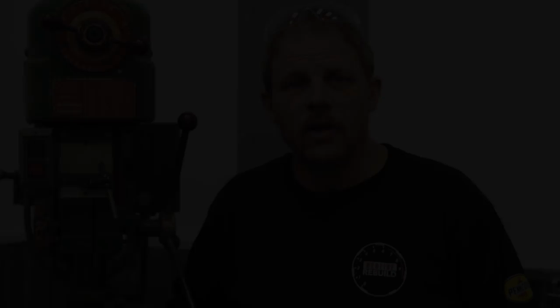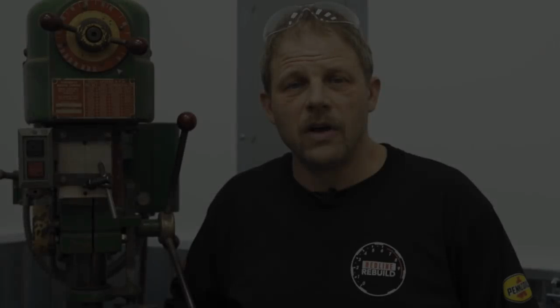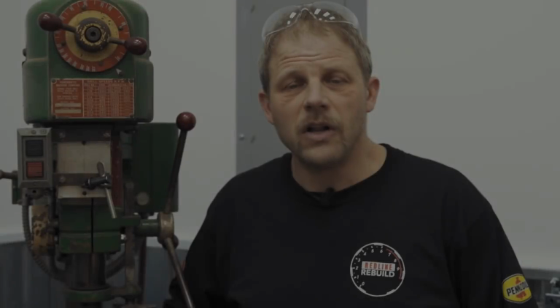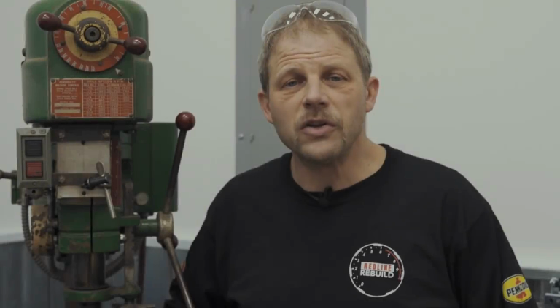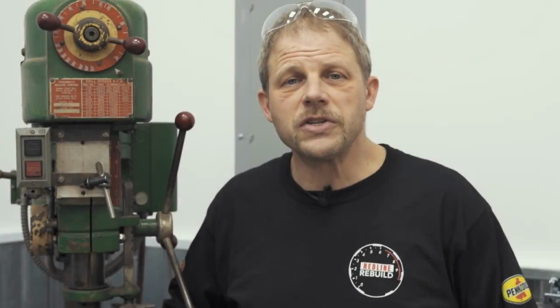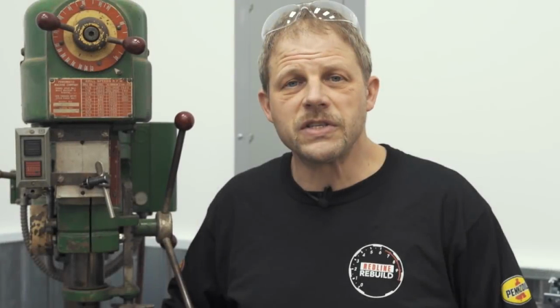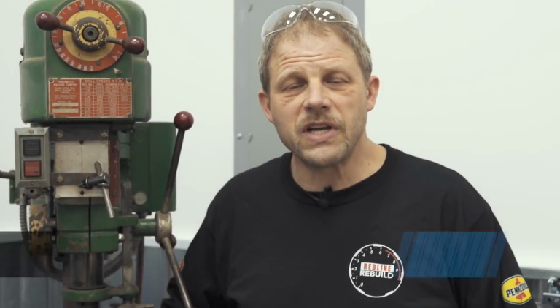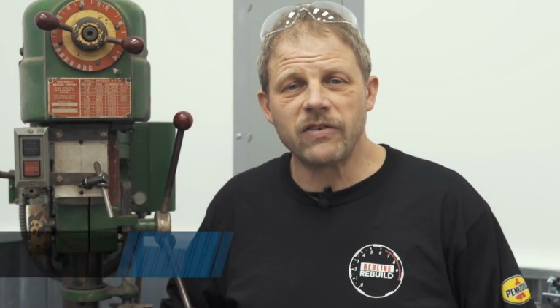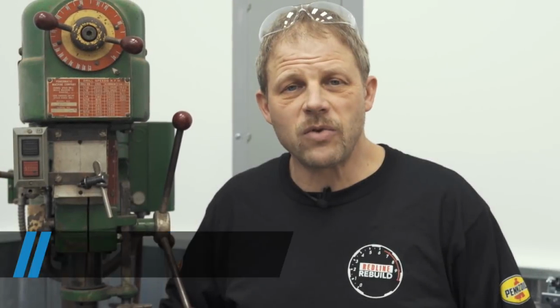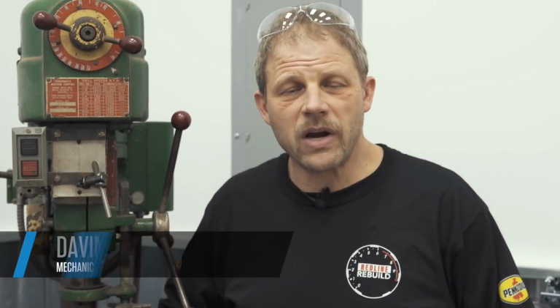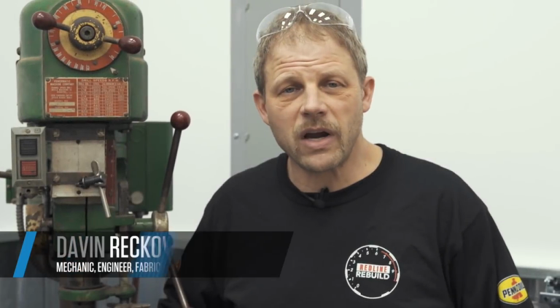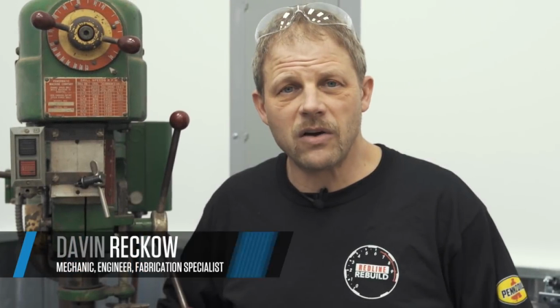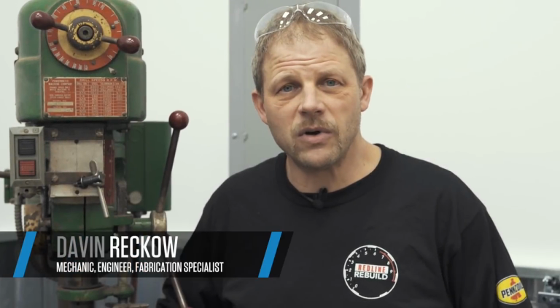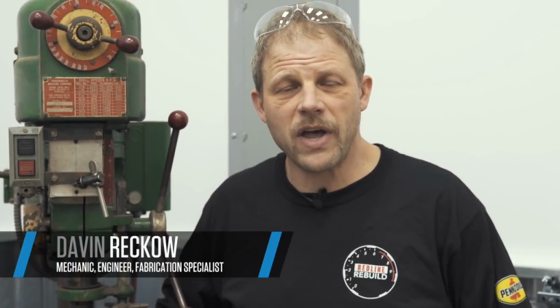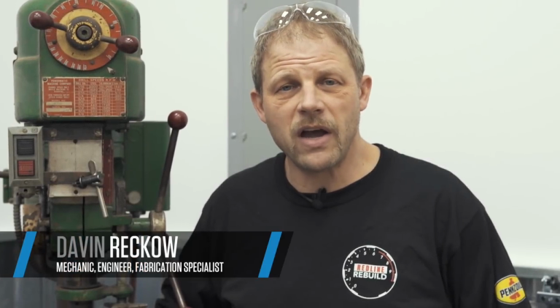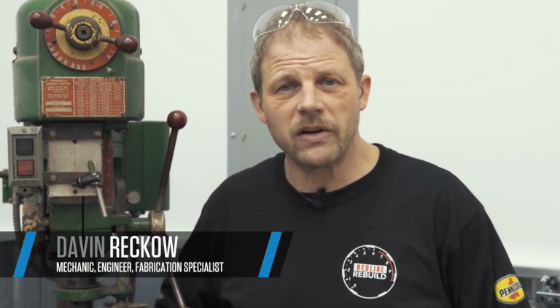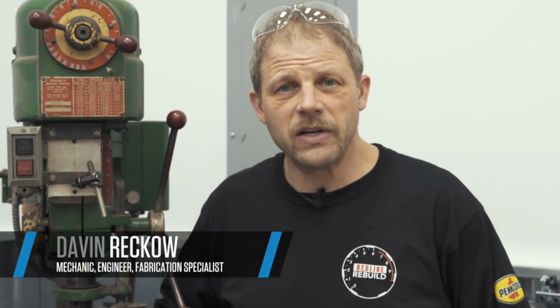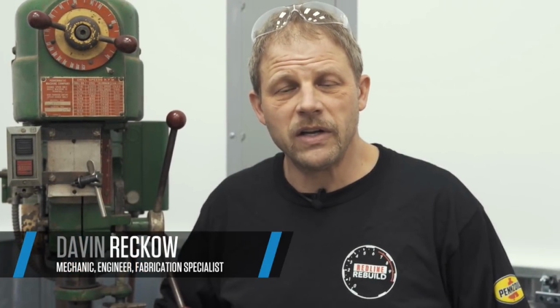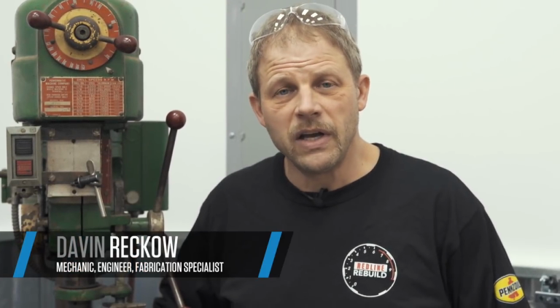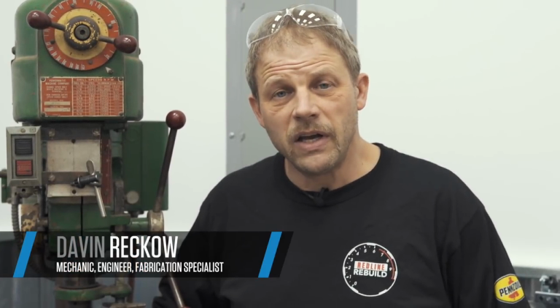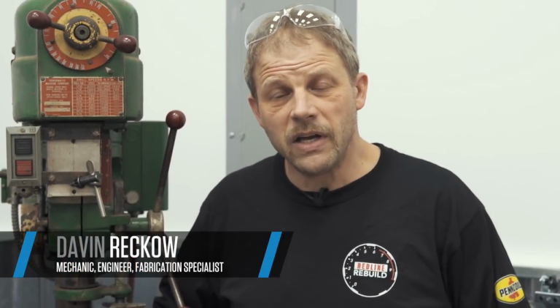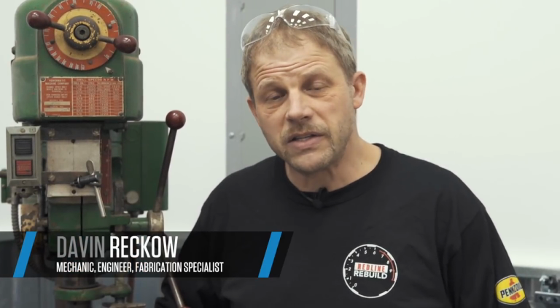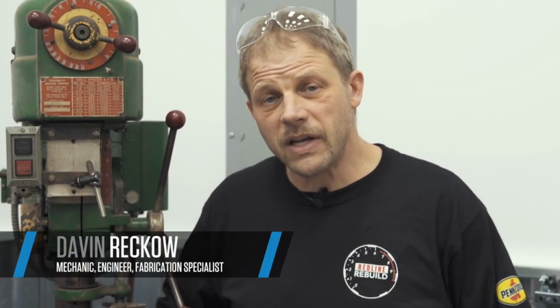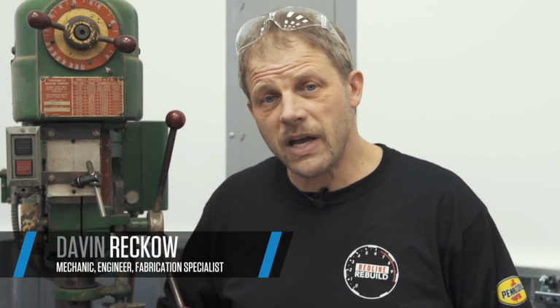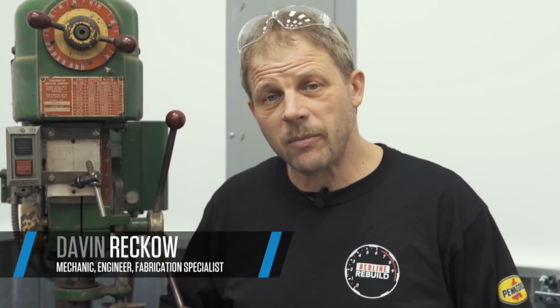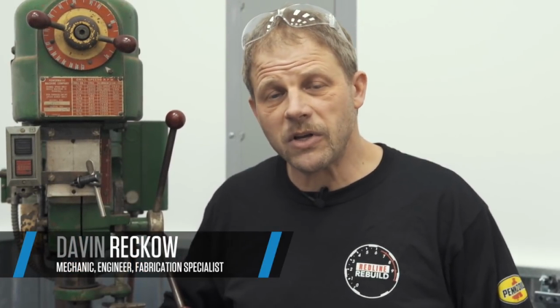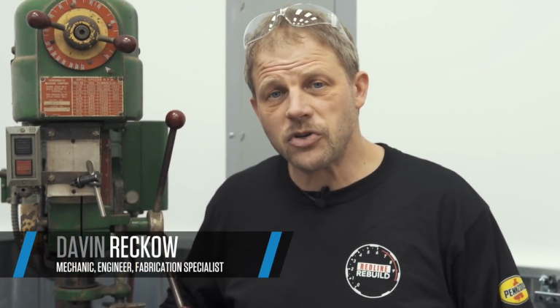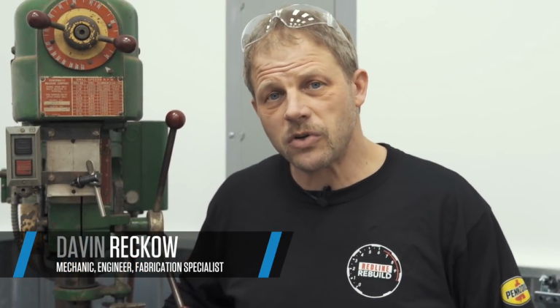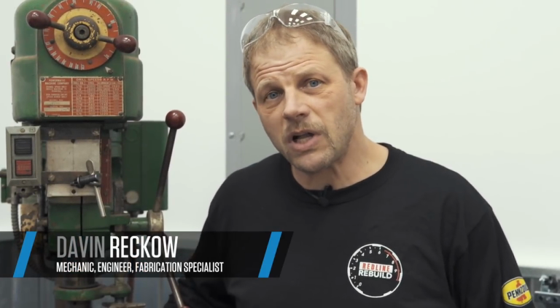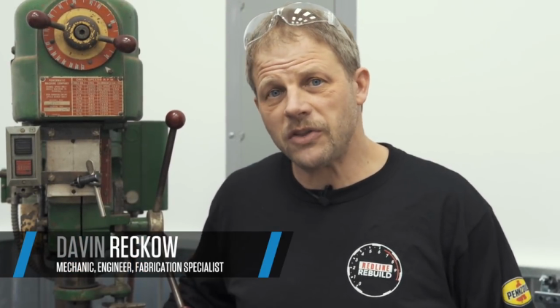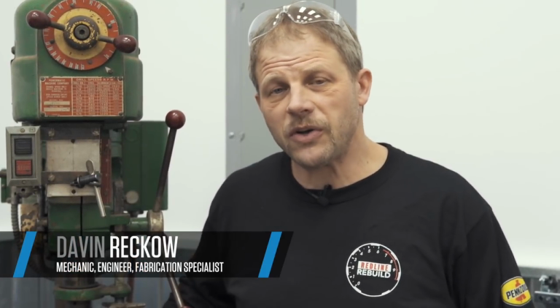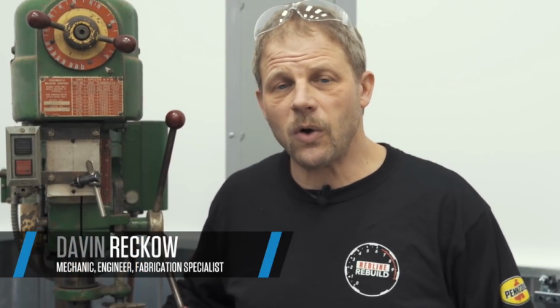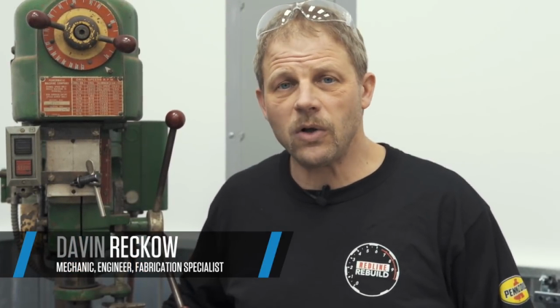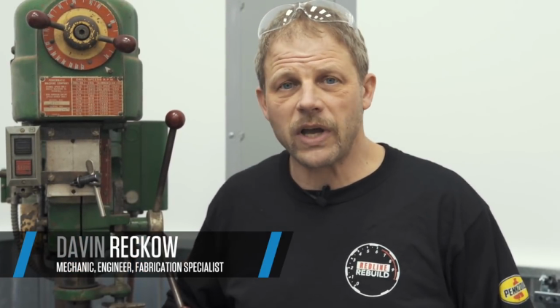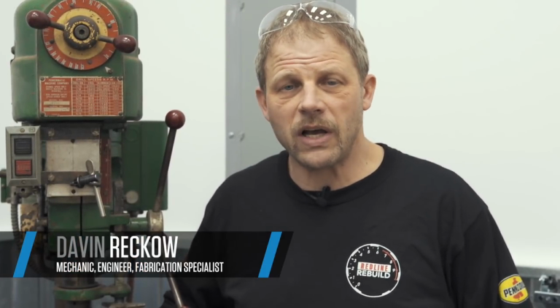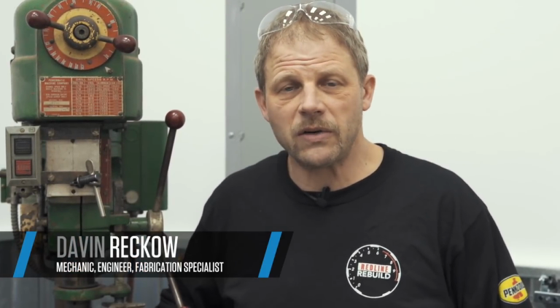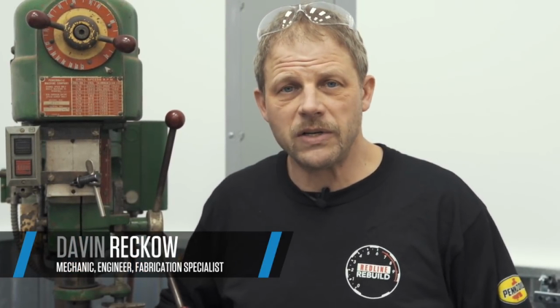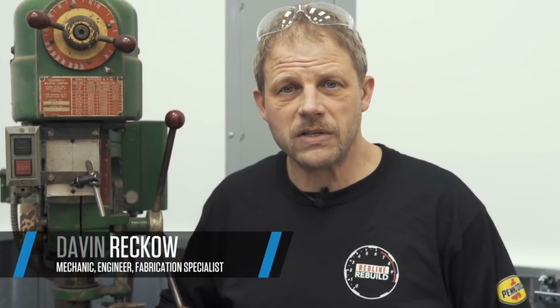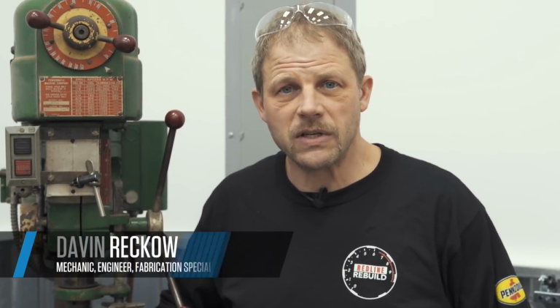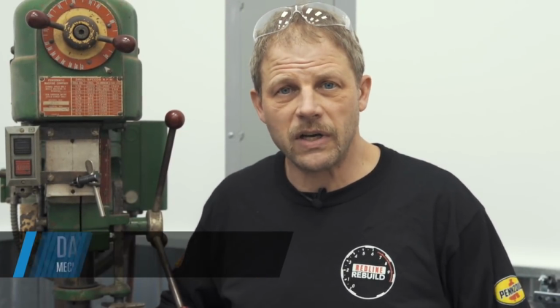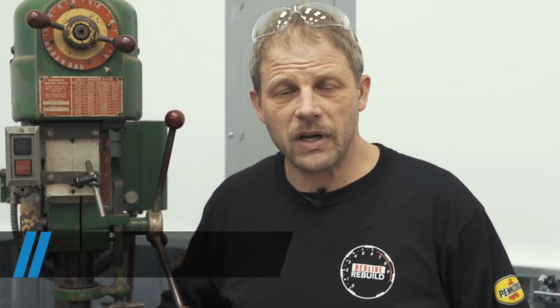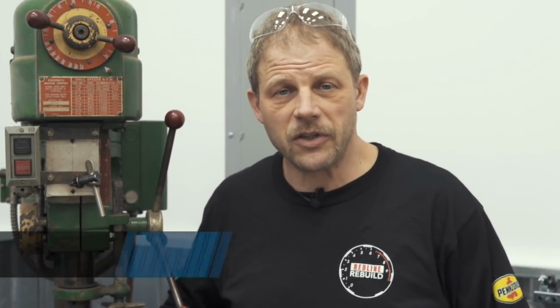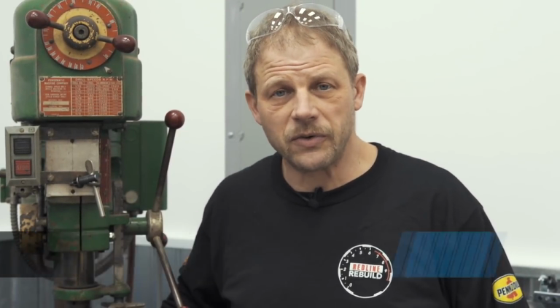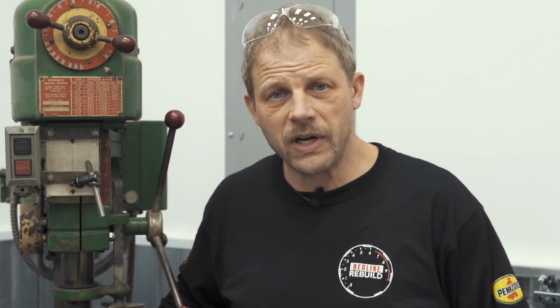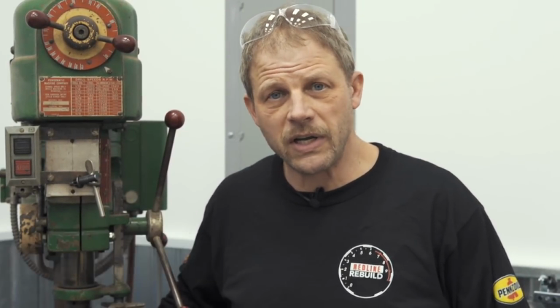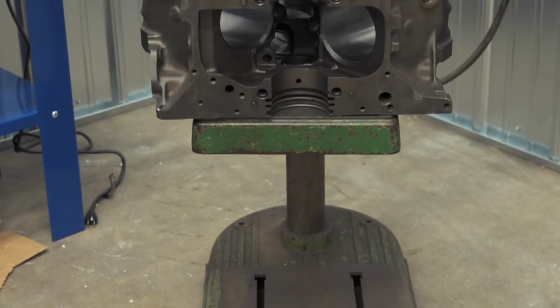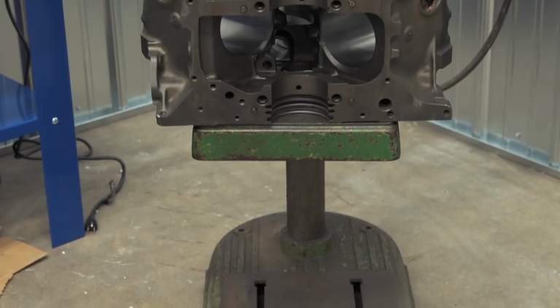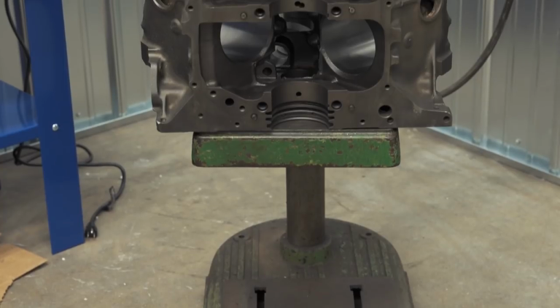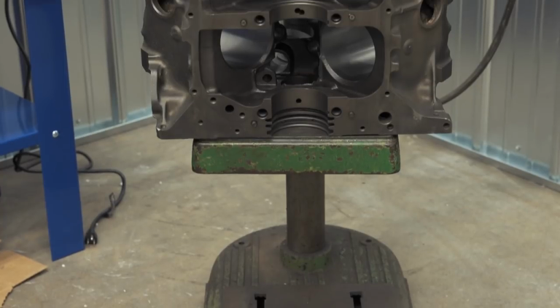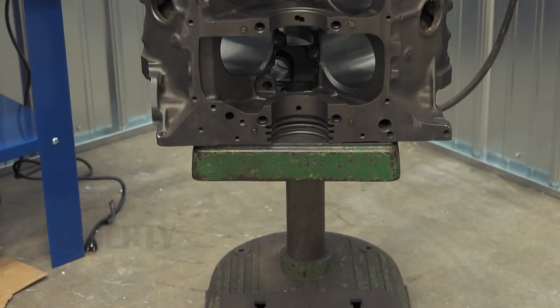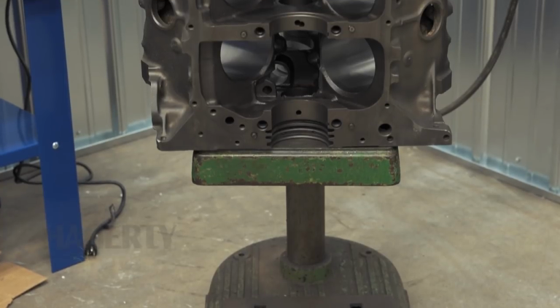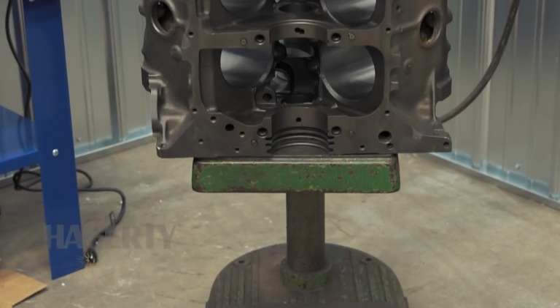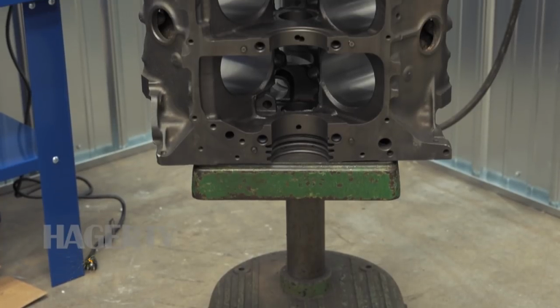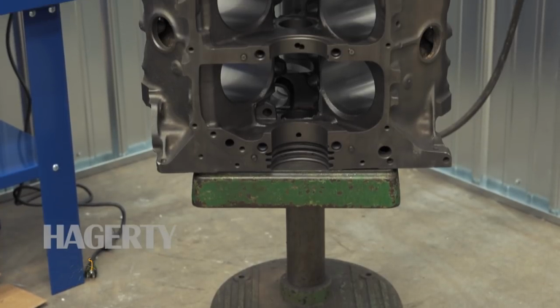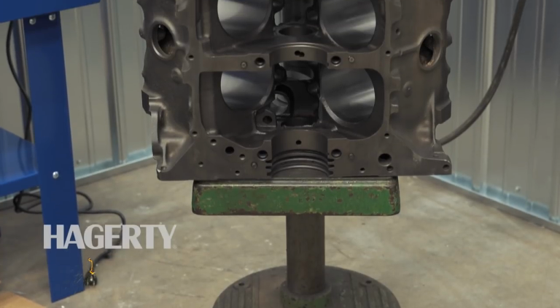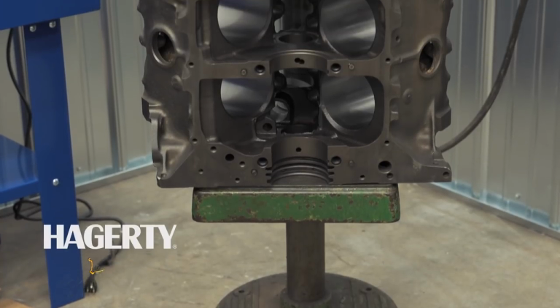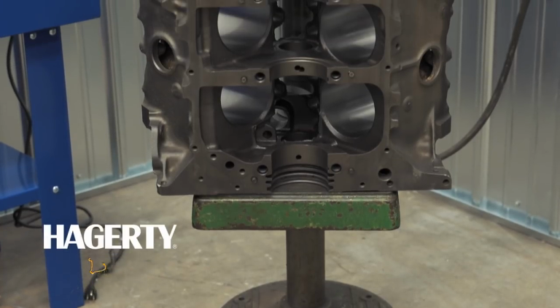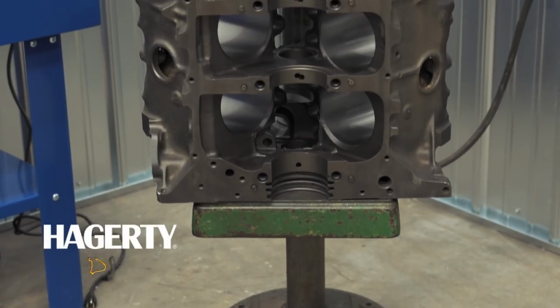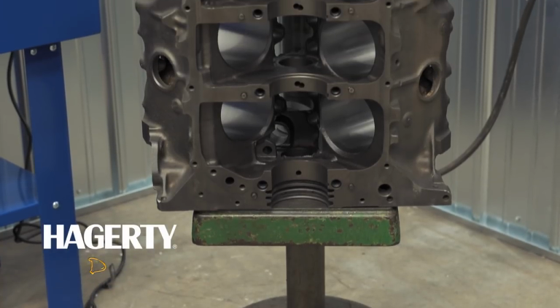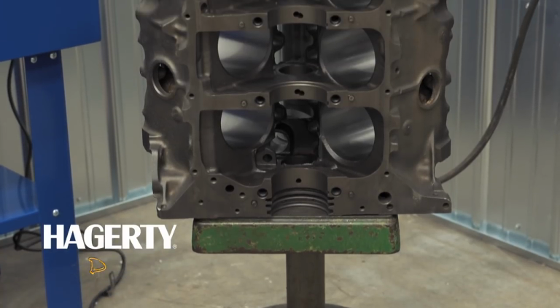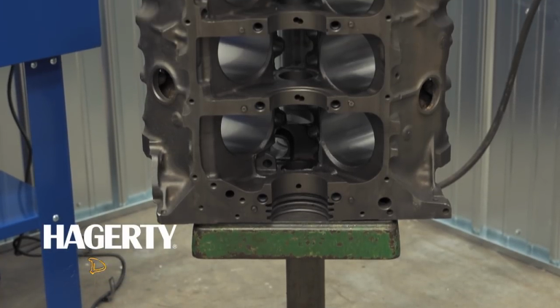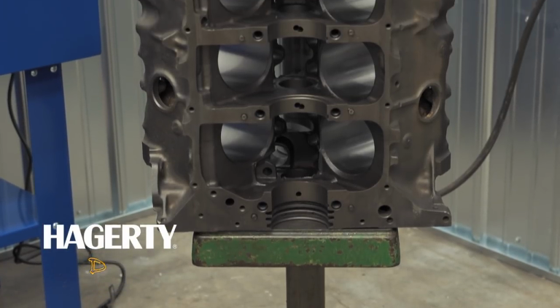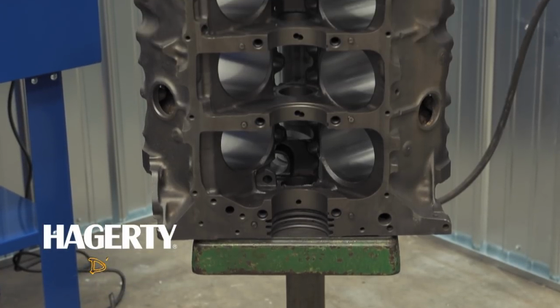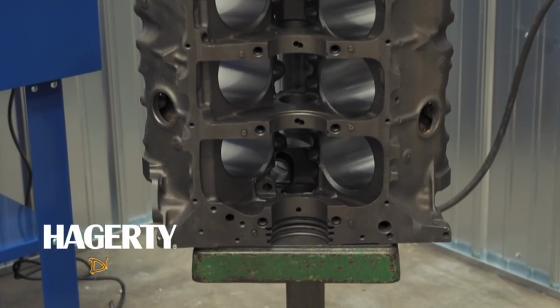Hello, this is David Reckow with Hagerty, and today I'm going to drill out the oil galleries on a 389 Pontiac and put in some pipe plugs.